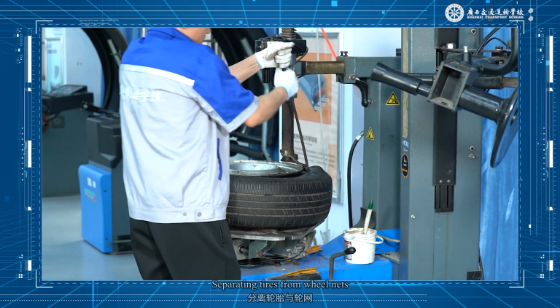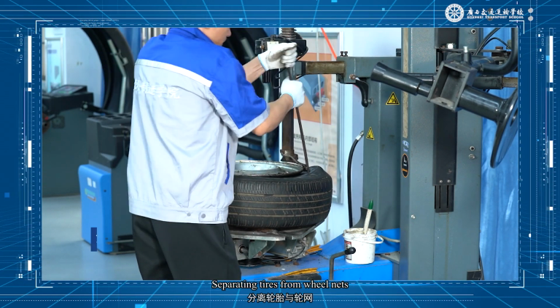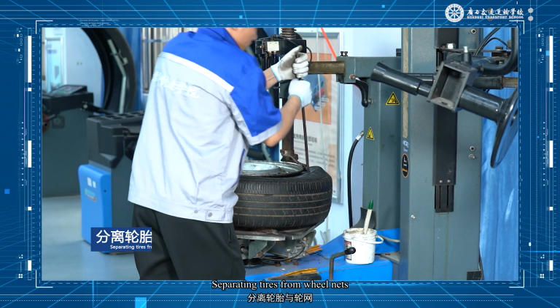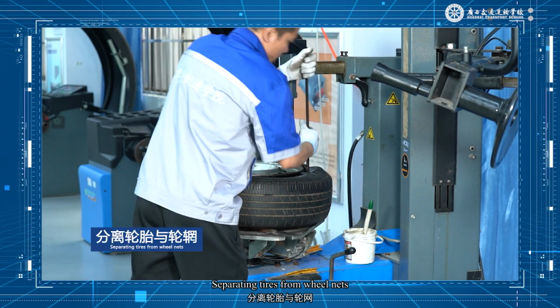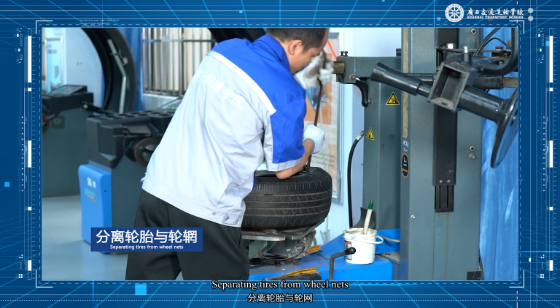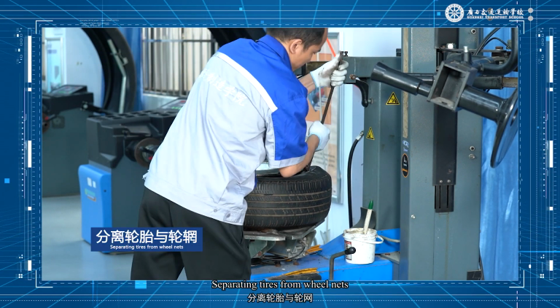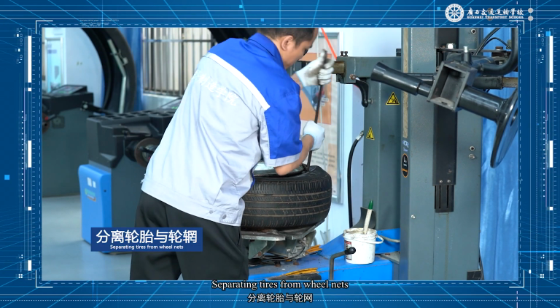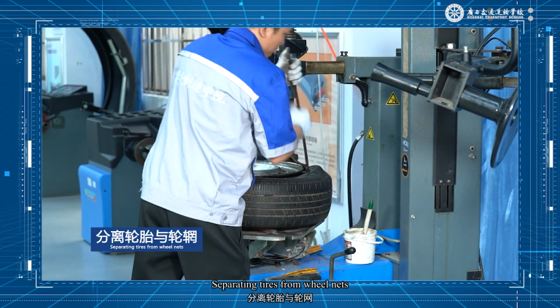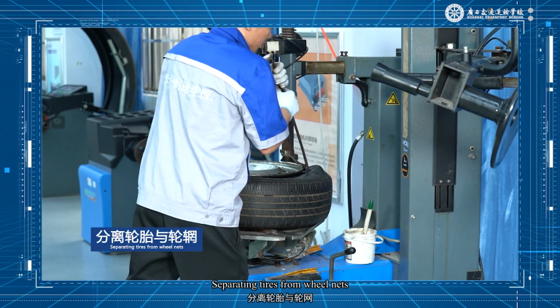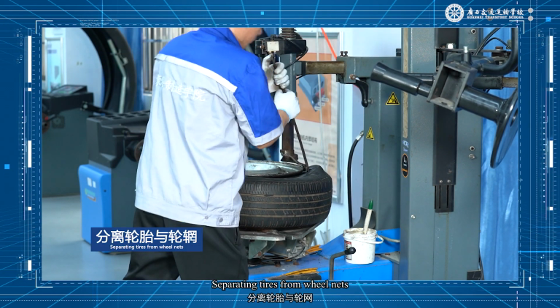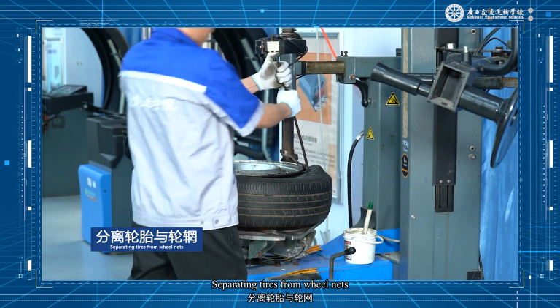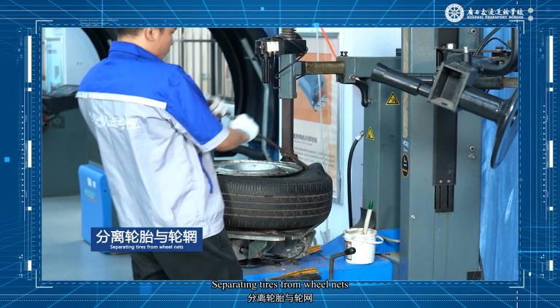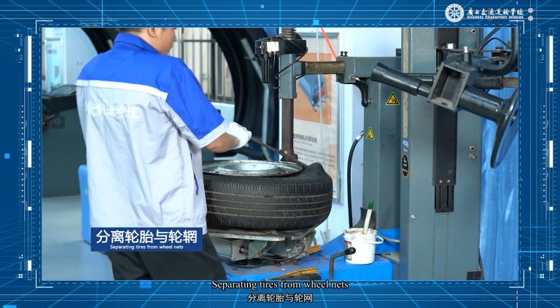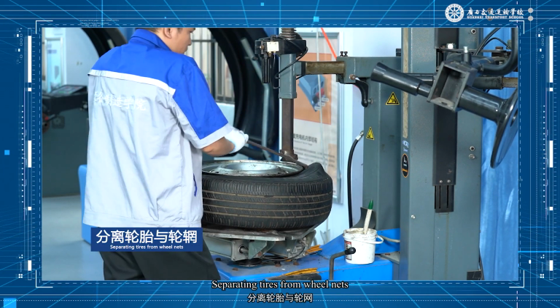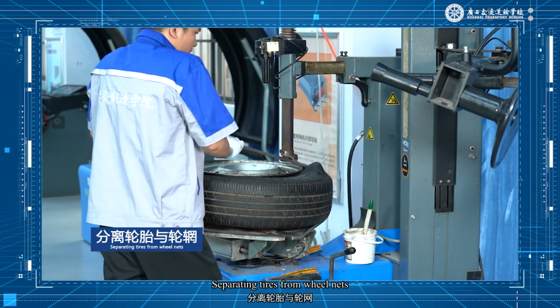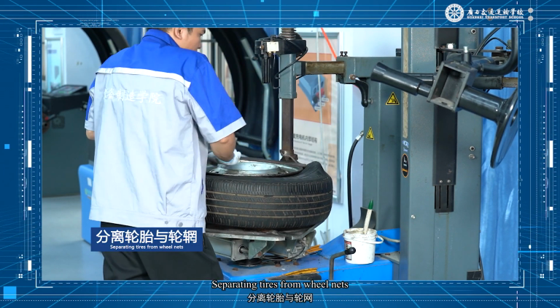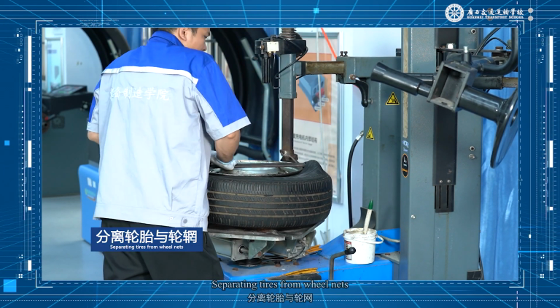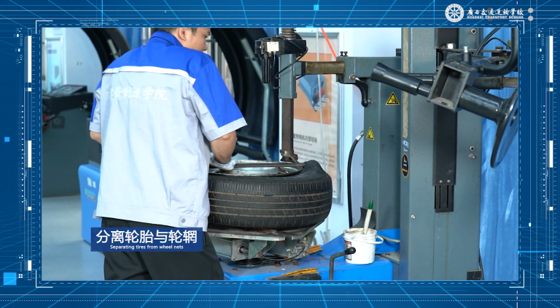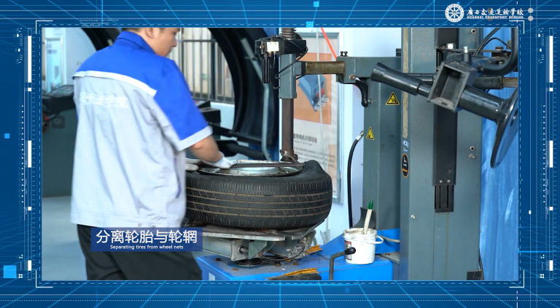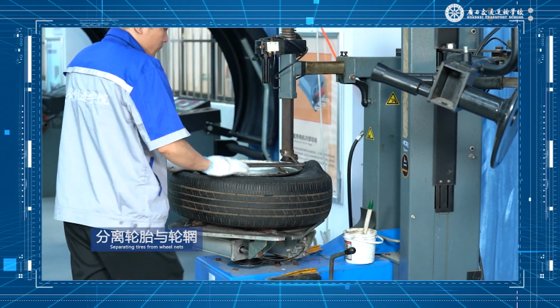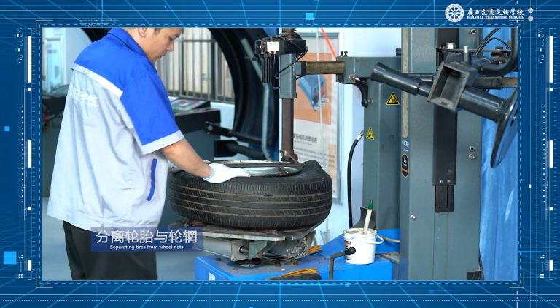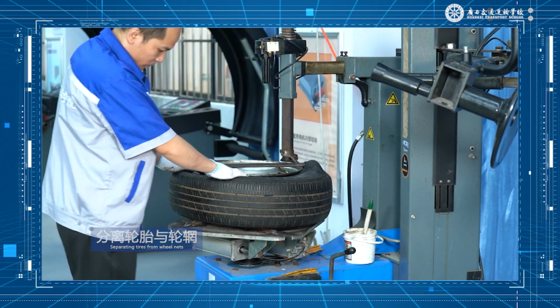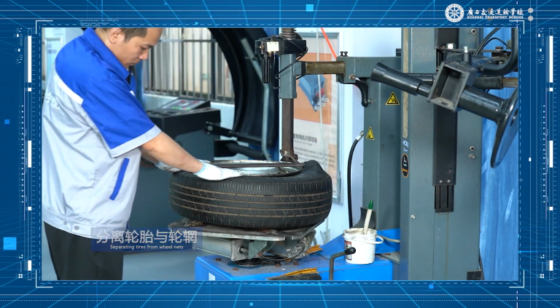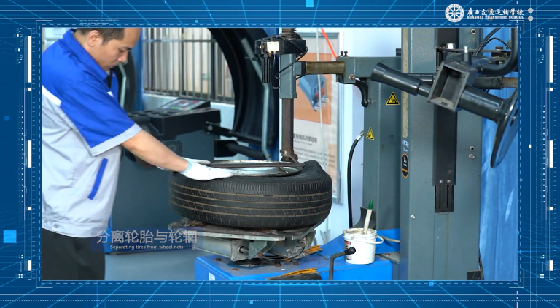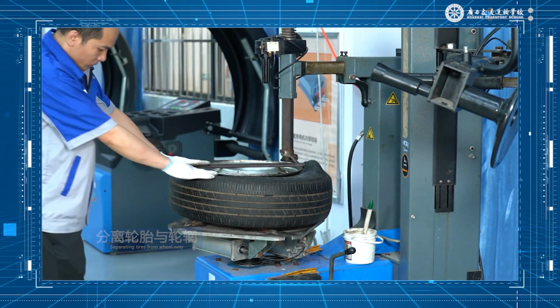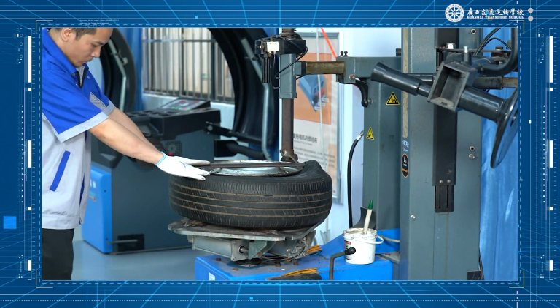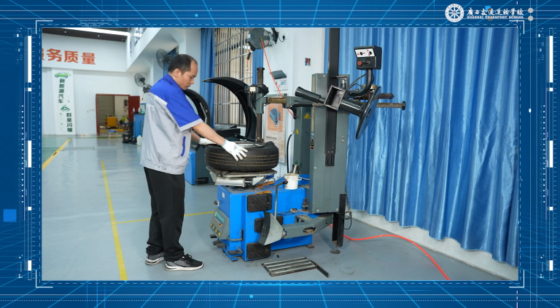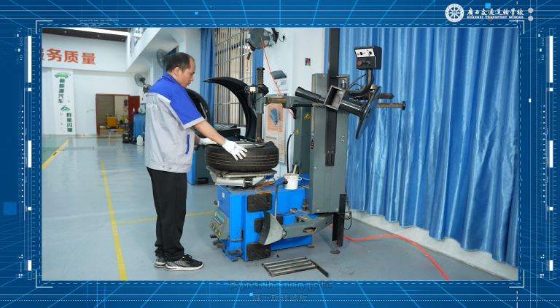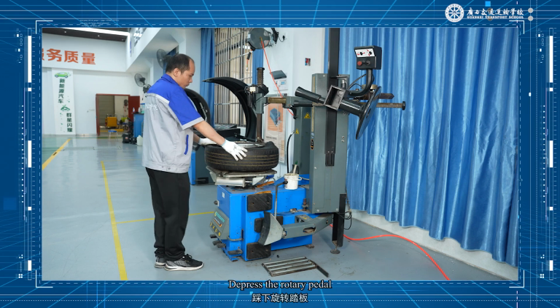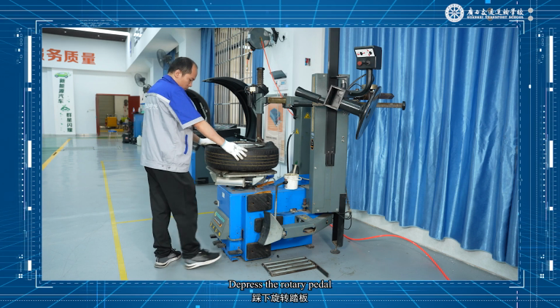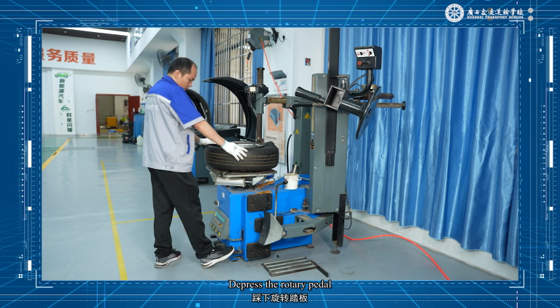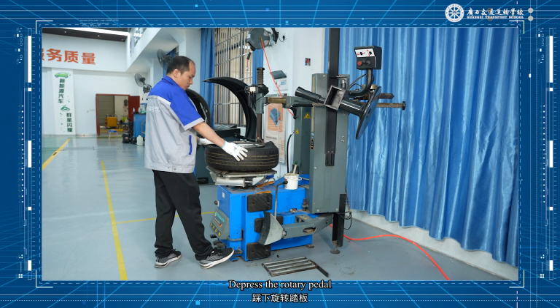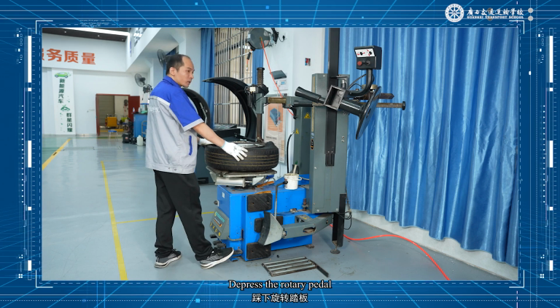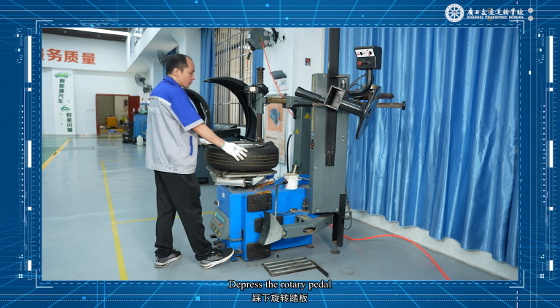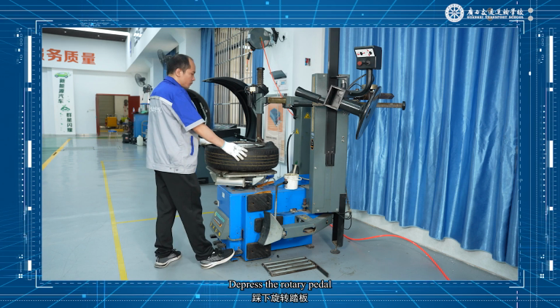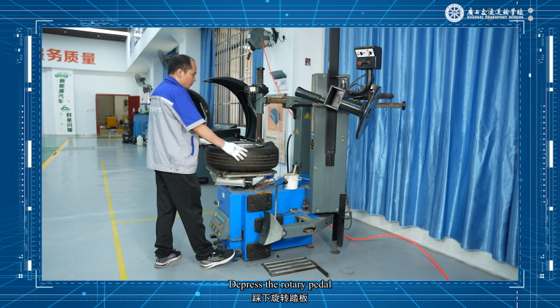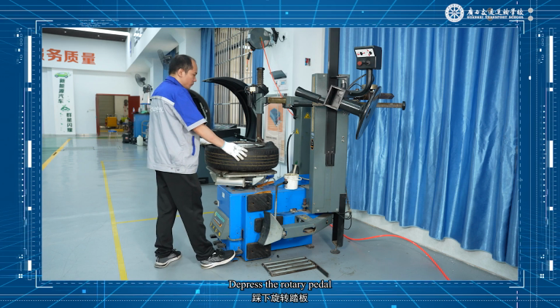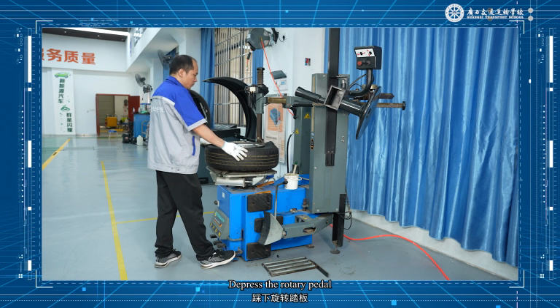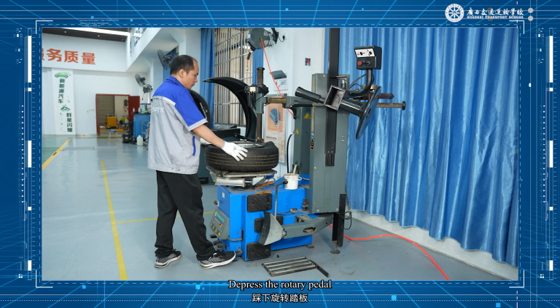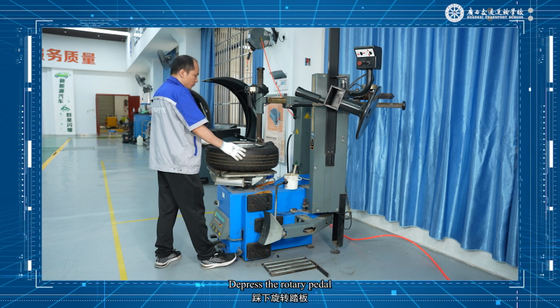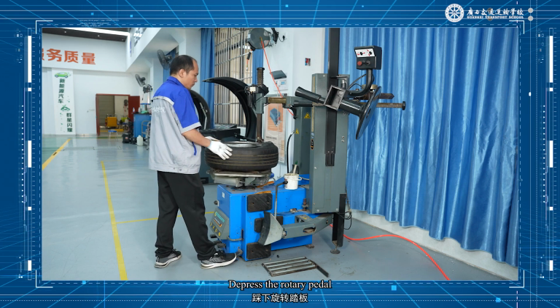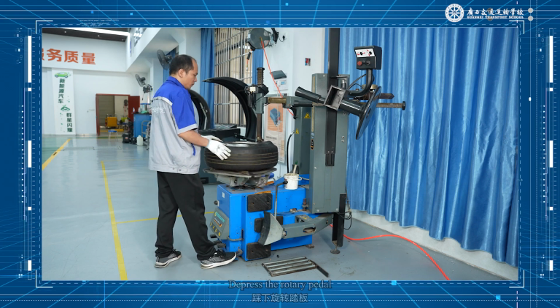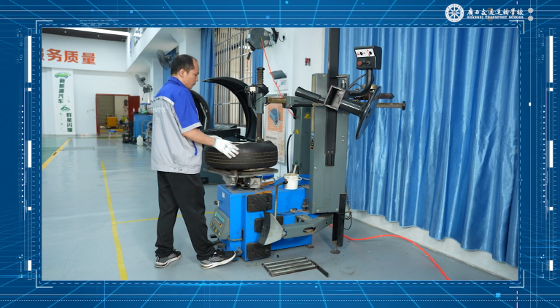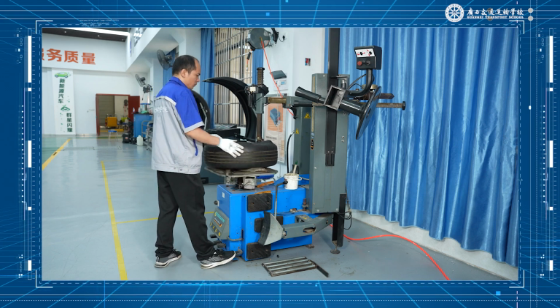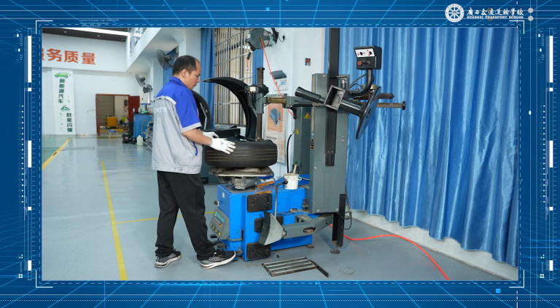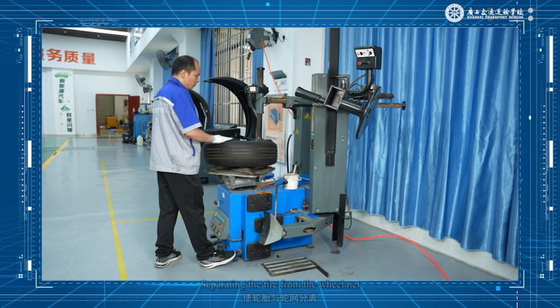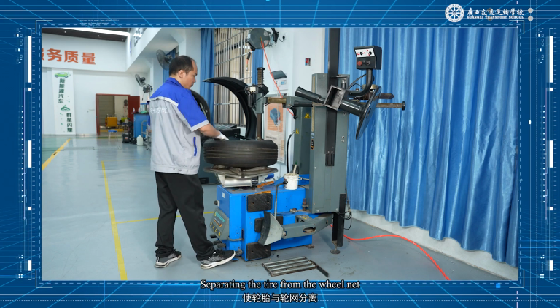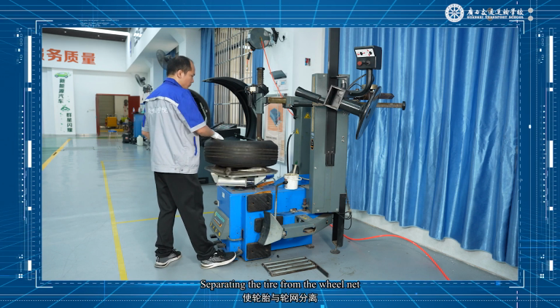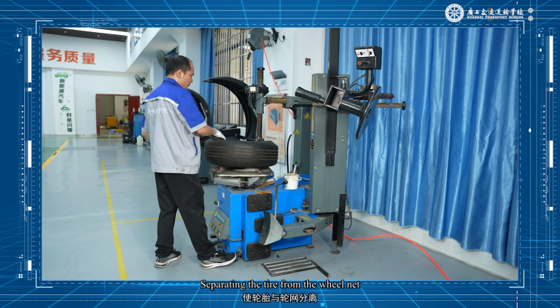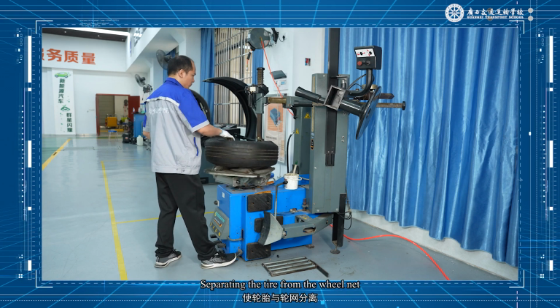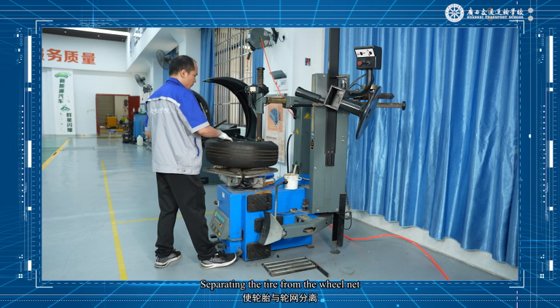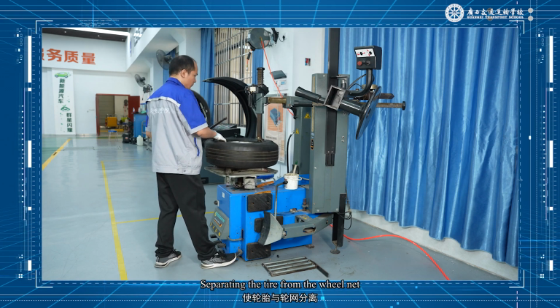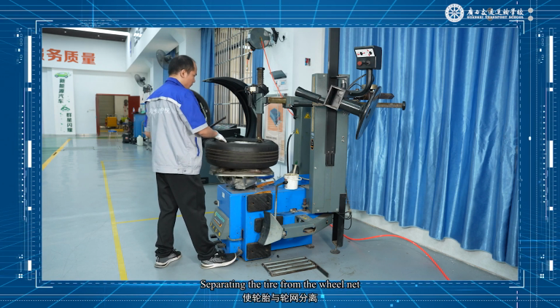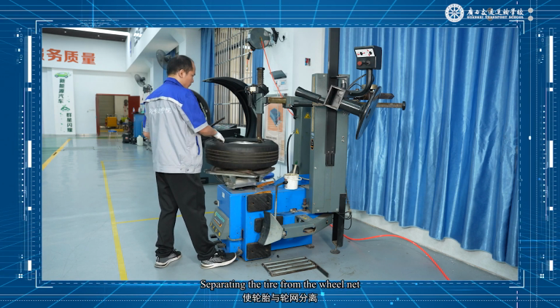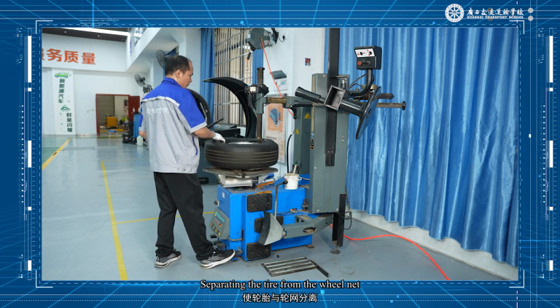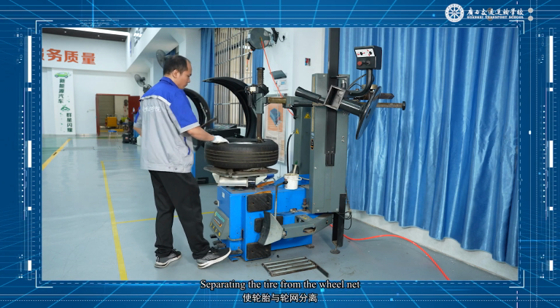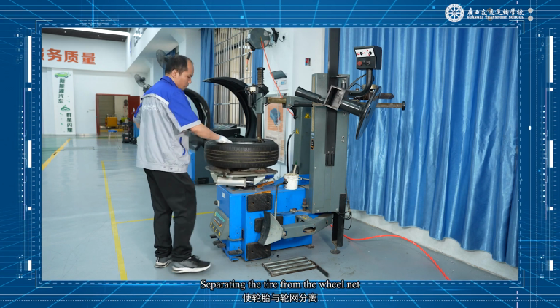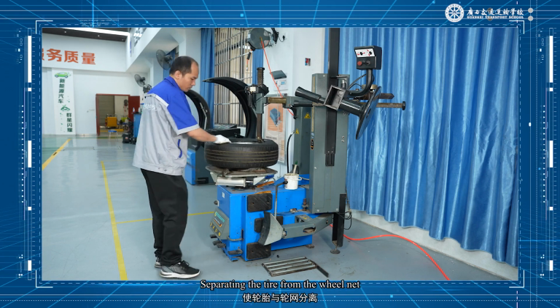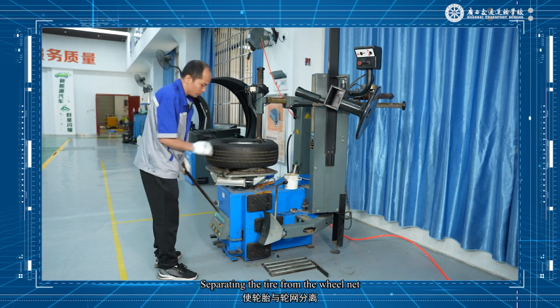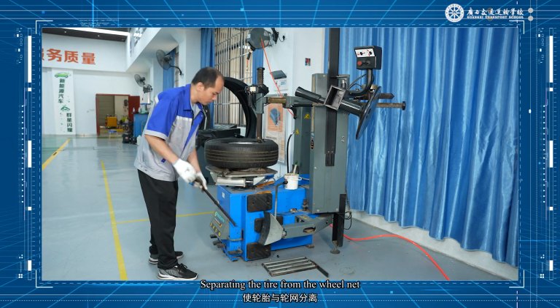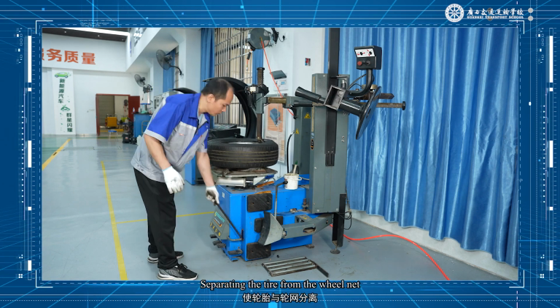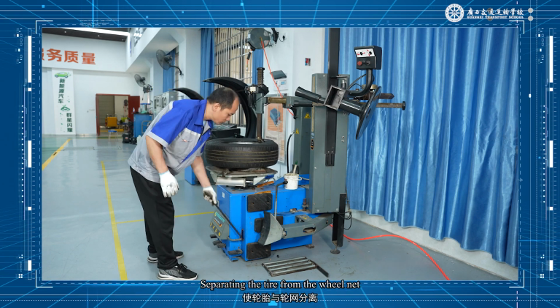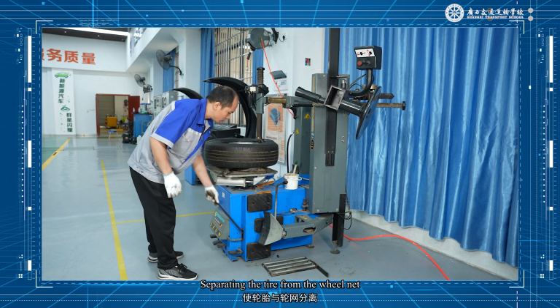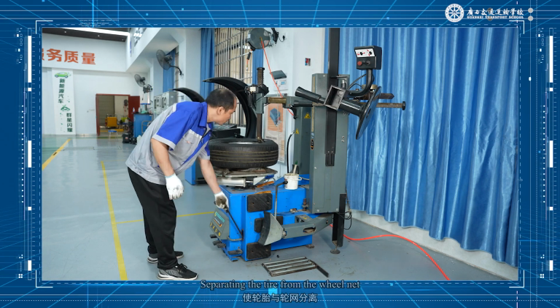Use the pry bar against the pile removal head toward the wheel and swing hard toward the center, separating the tire from the wheel rim. Depress the rotary pedal to fully separate the tire from the wheel rim.